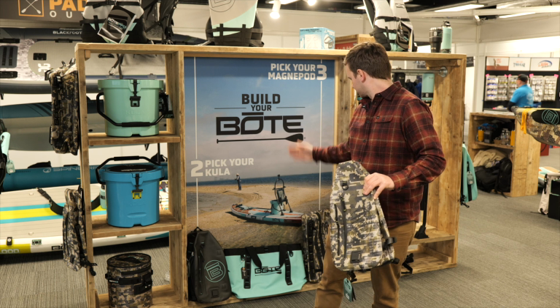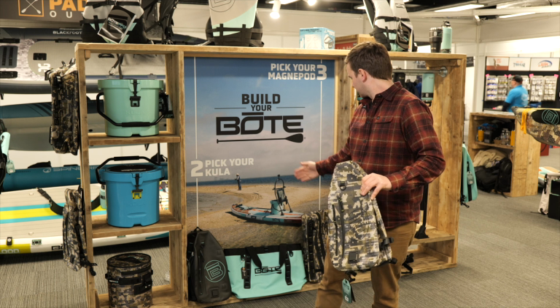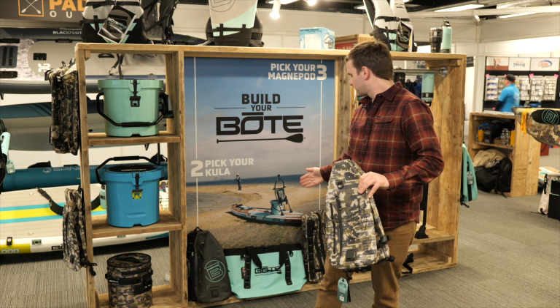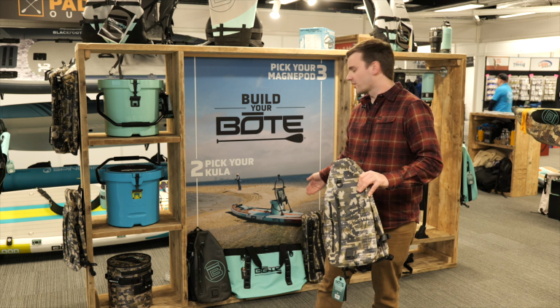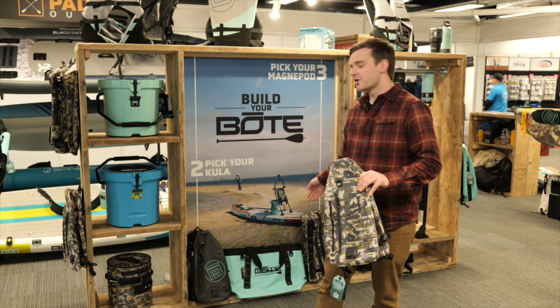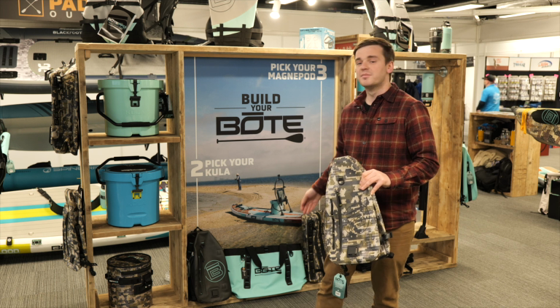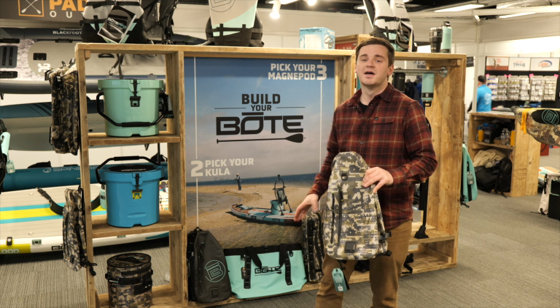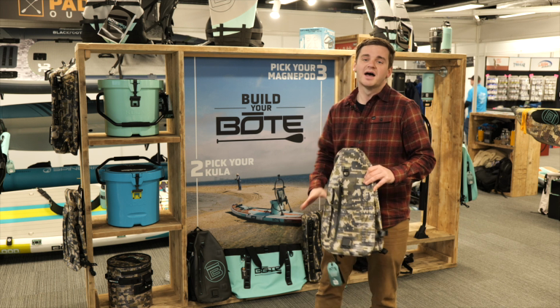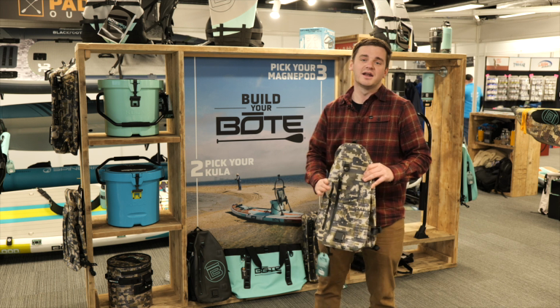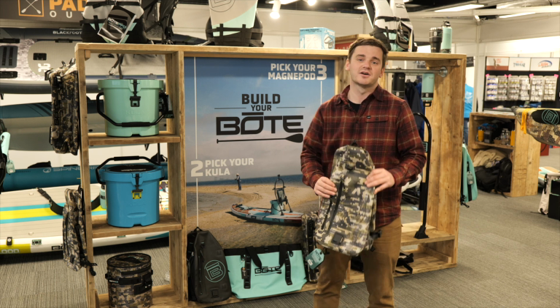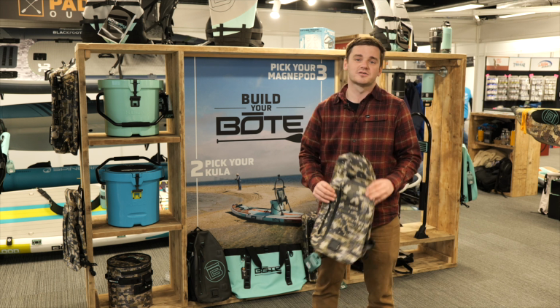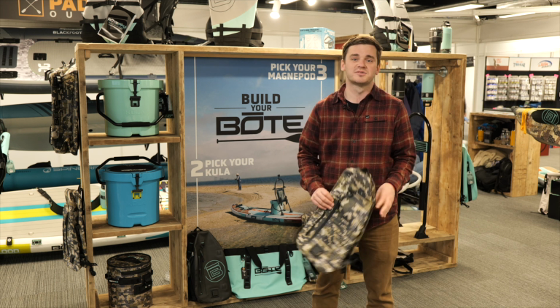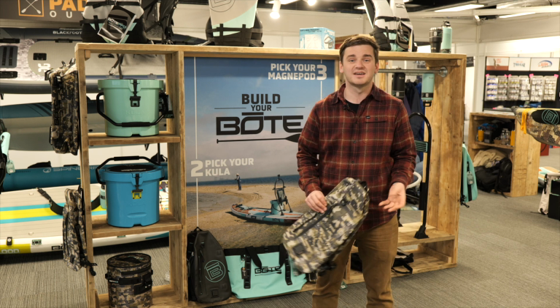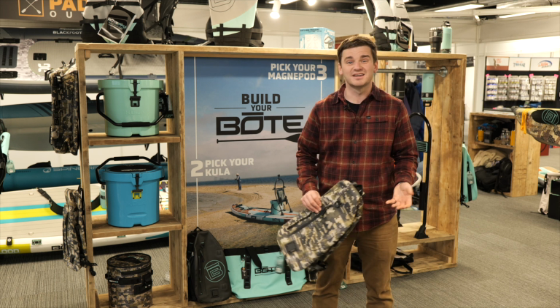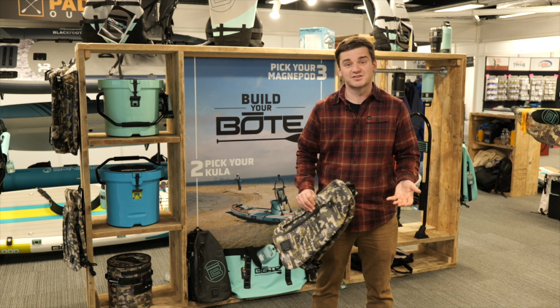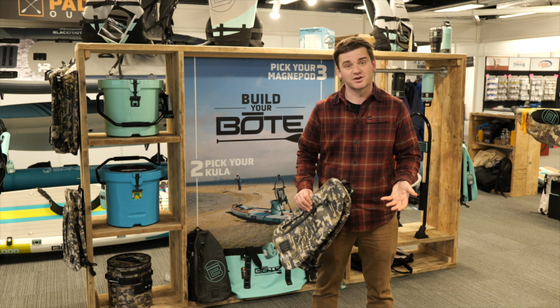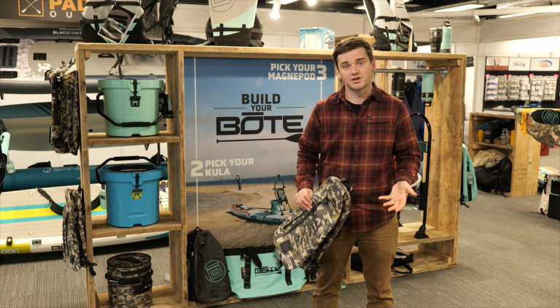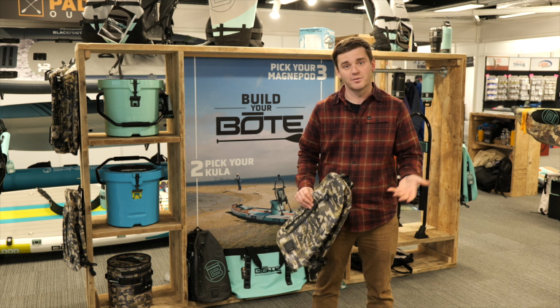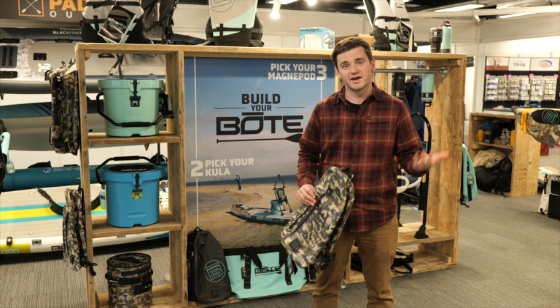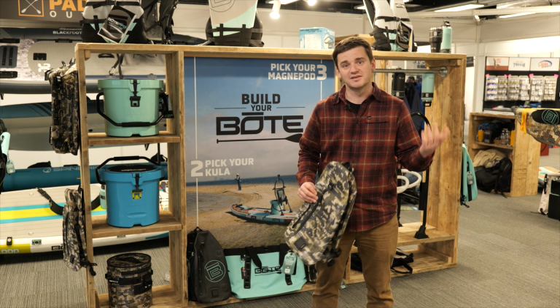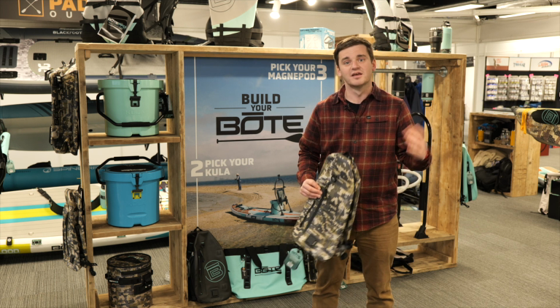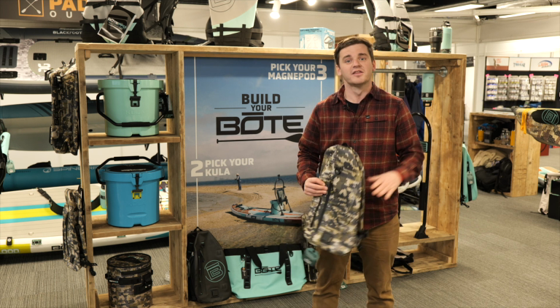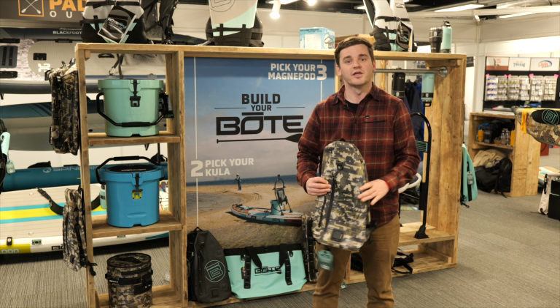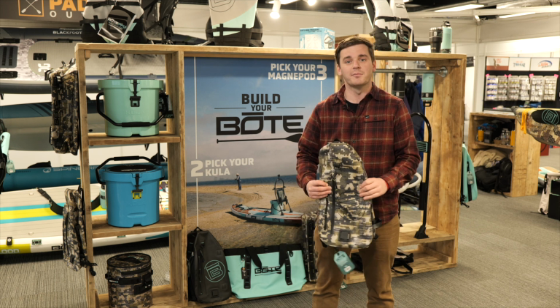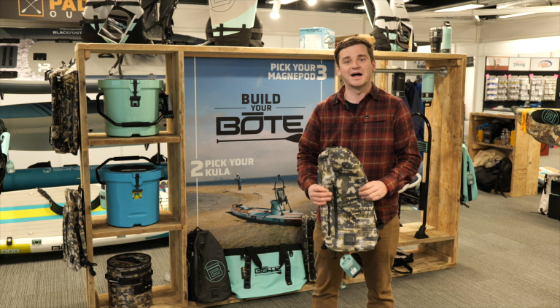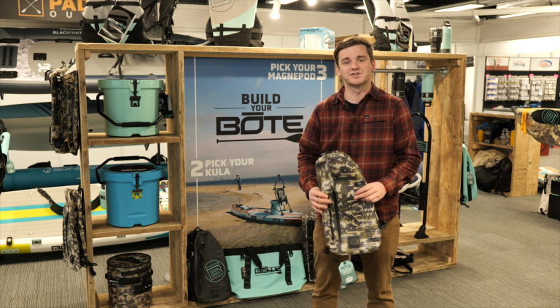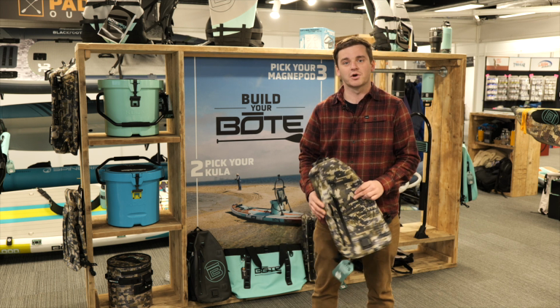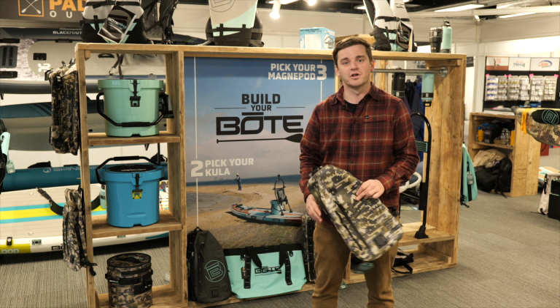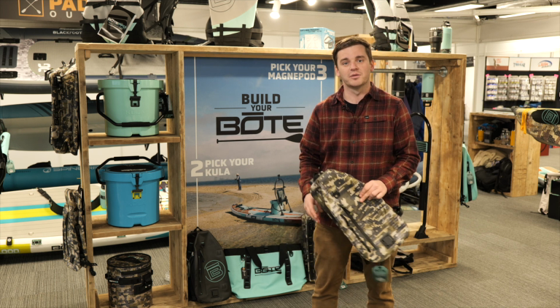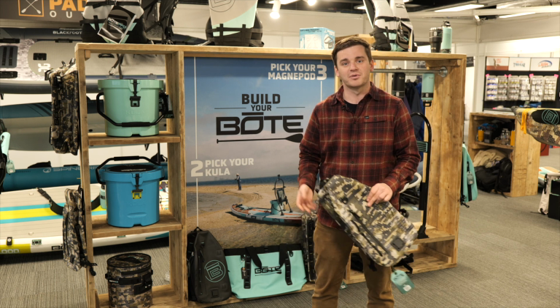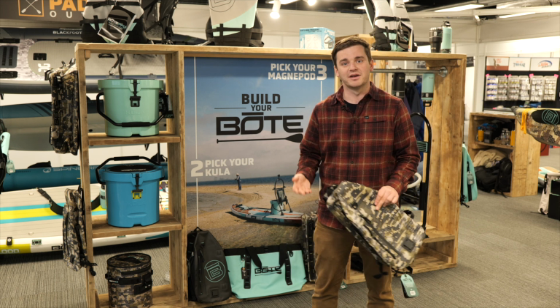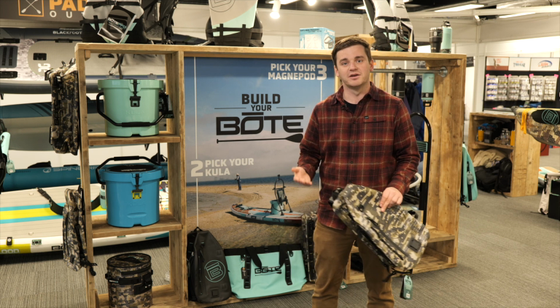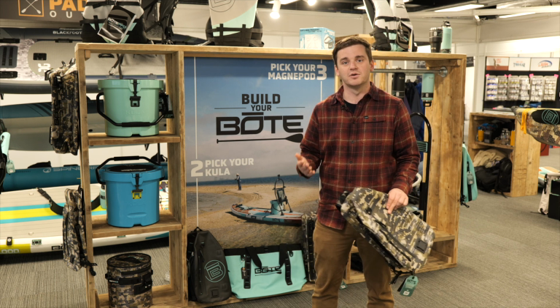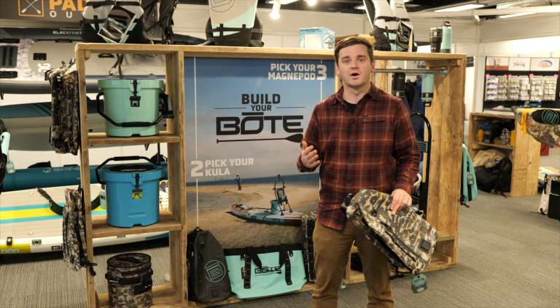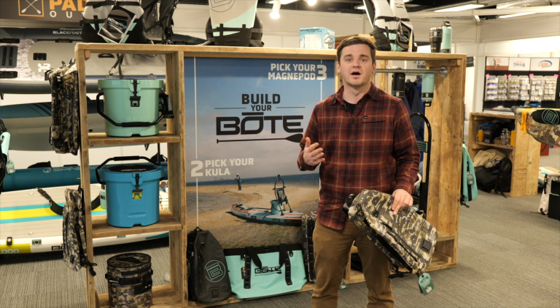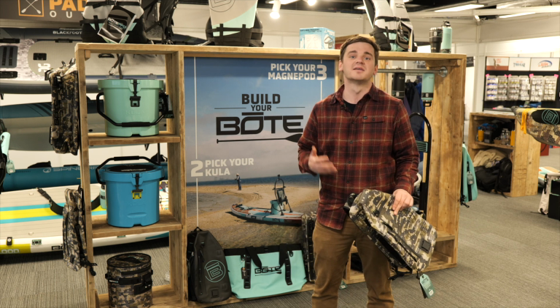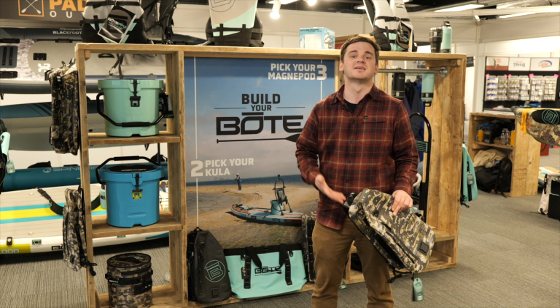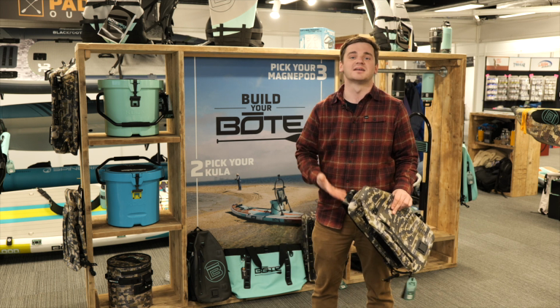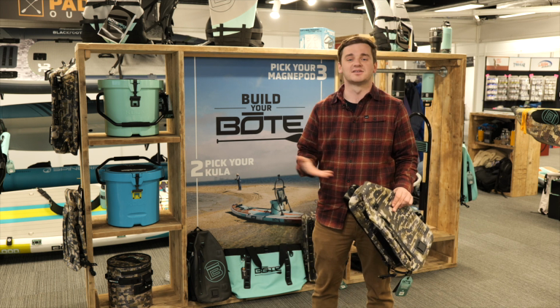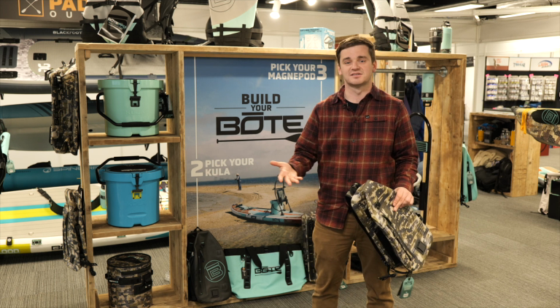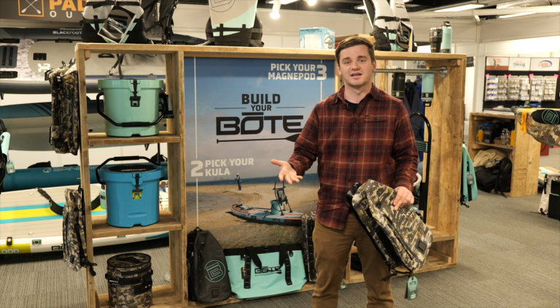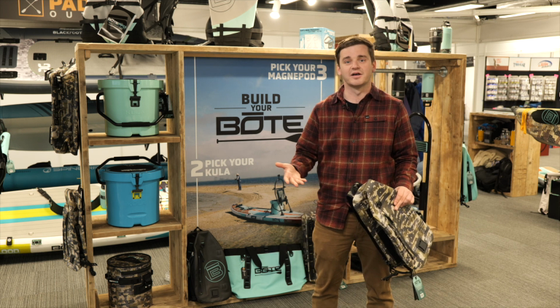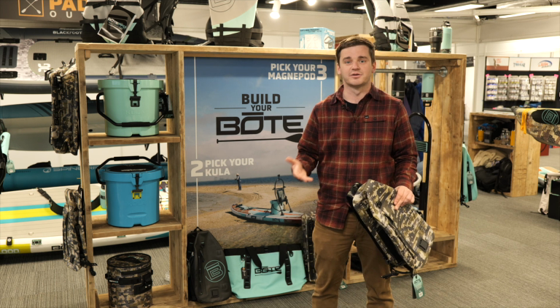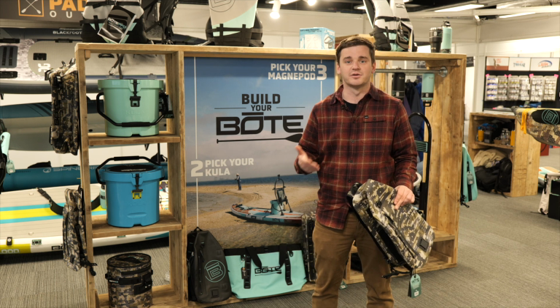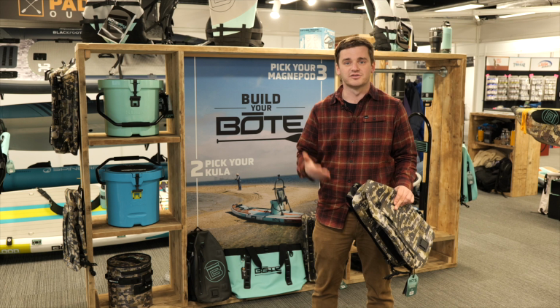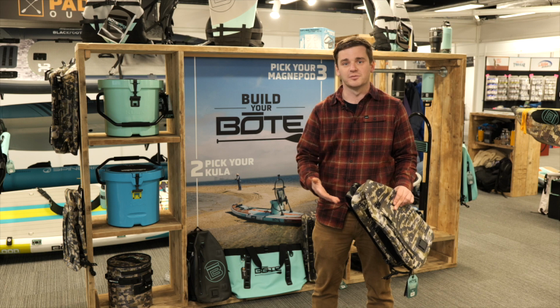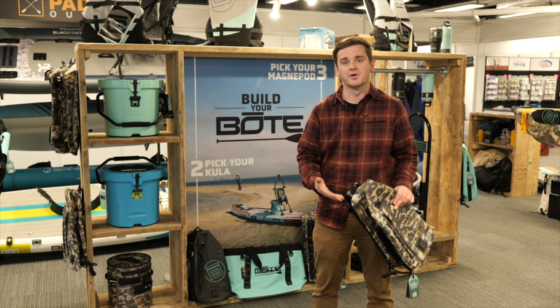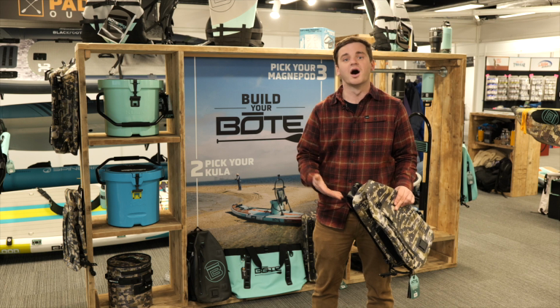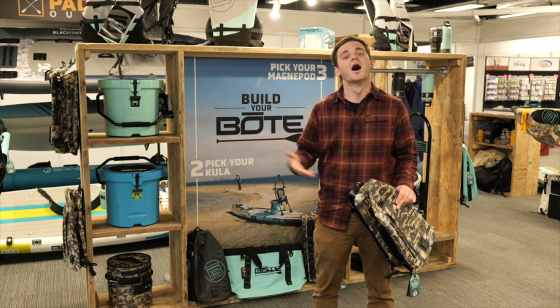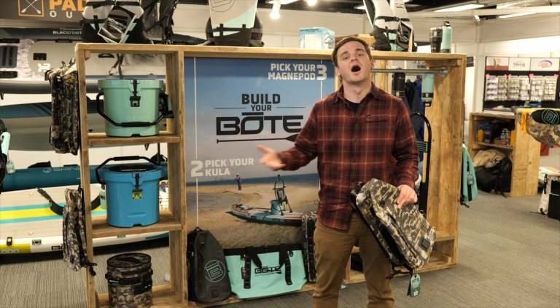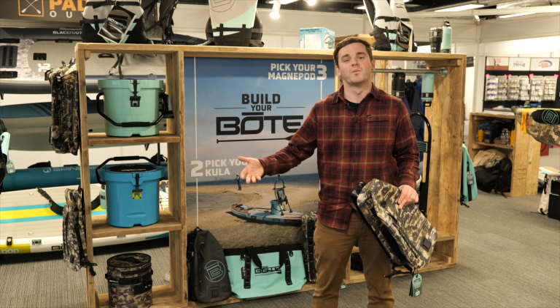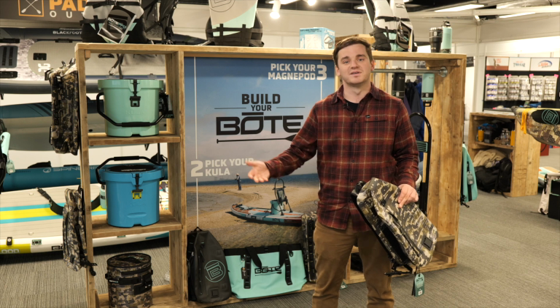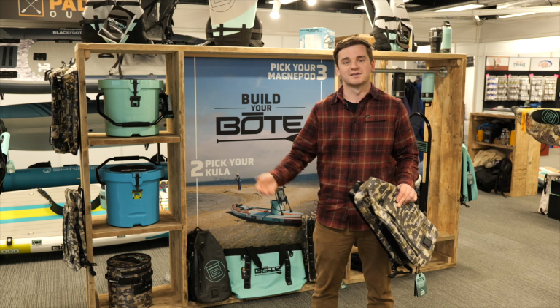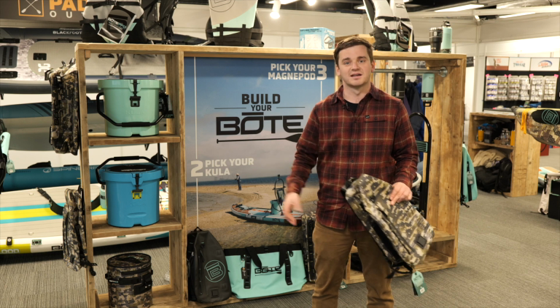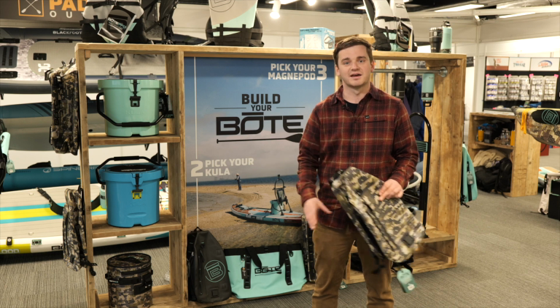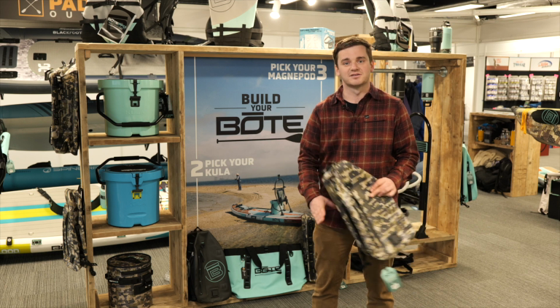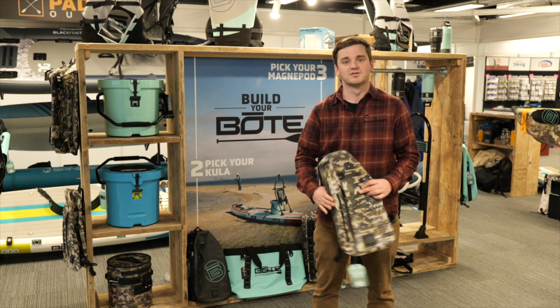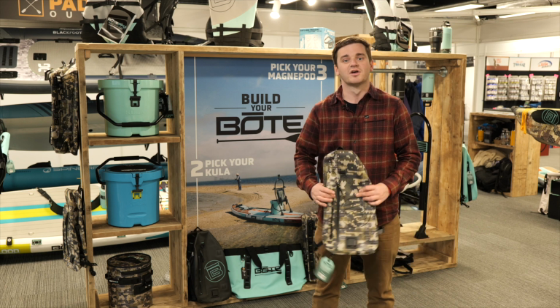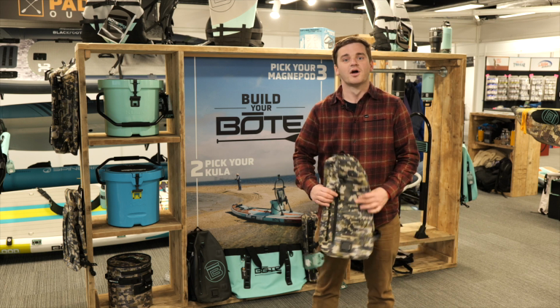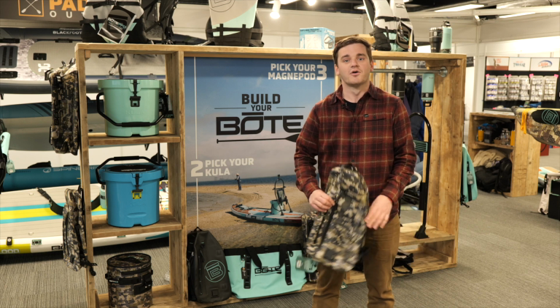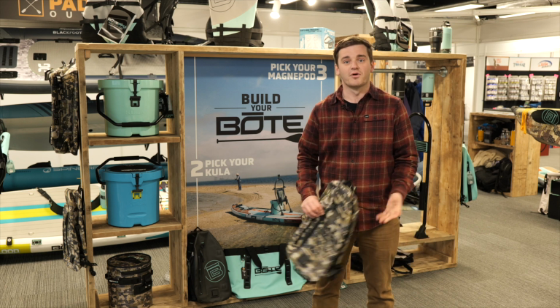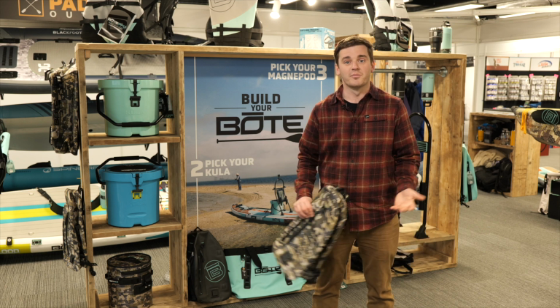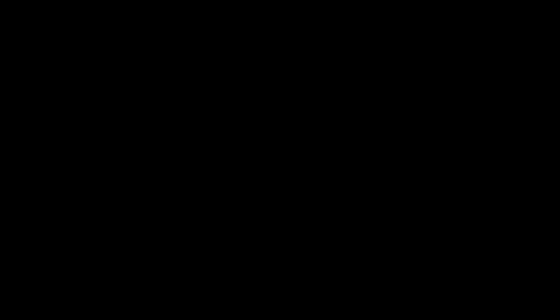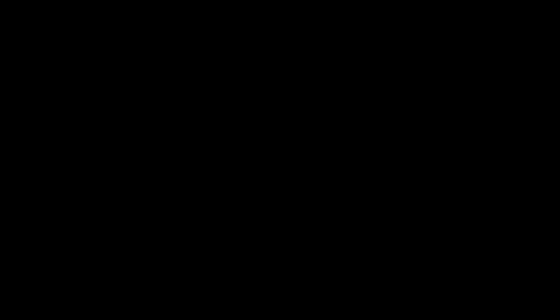That is the High Water series. It comes in lots of different colors — verge camo, black, sea foam — and some signature colorways that match the brand new signature styles through the summer and winter collections from Boat.